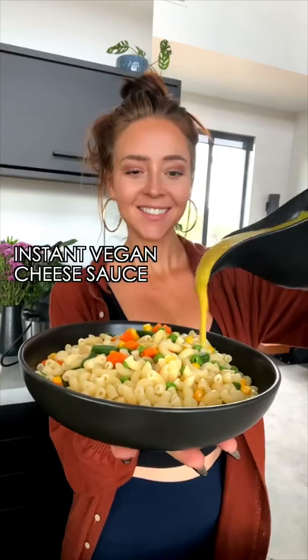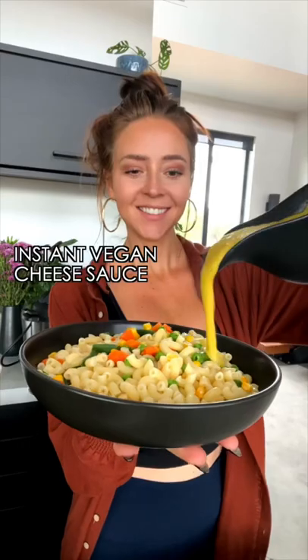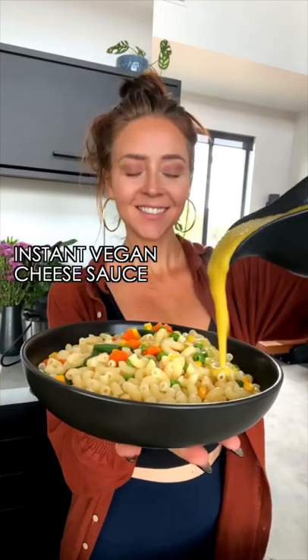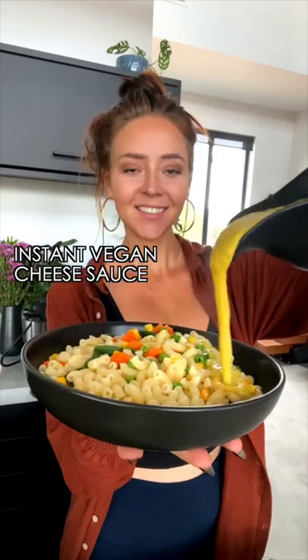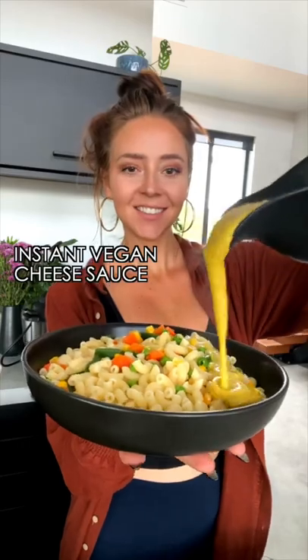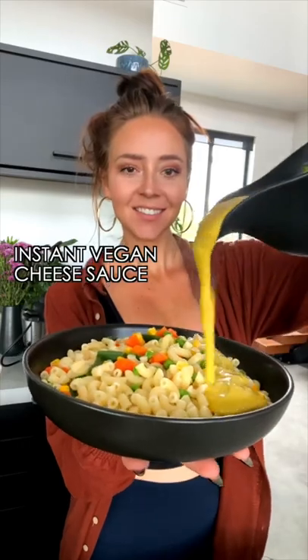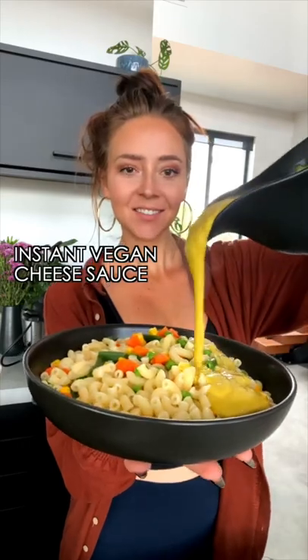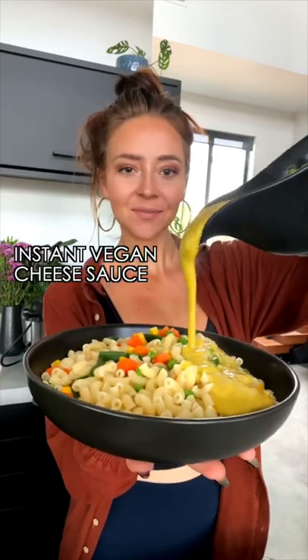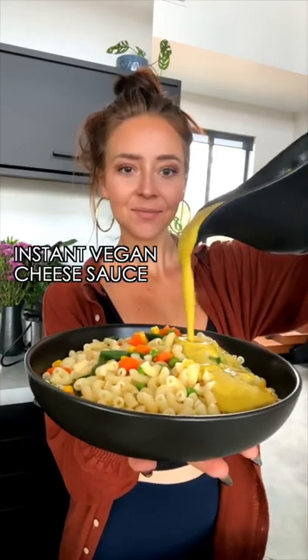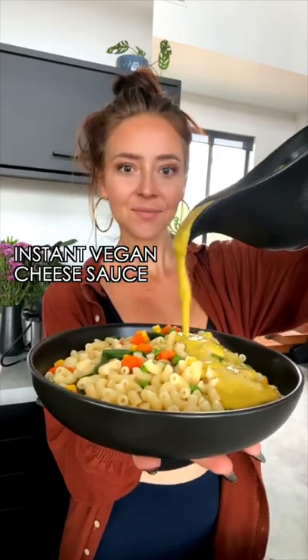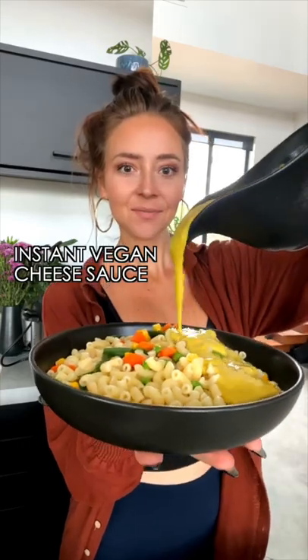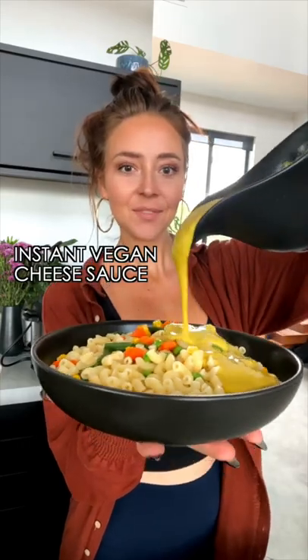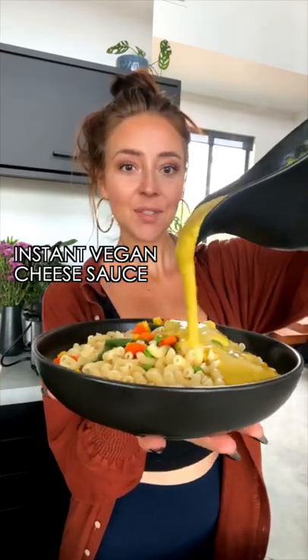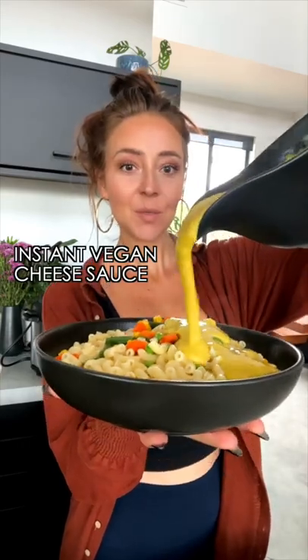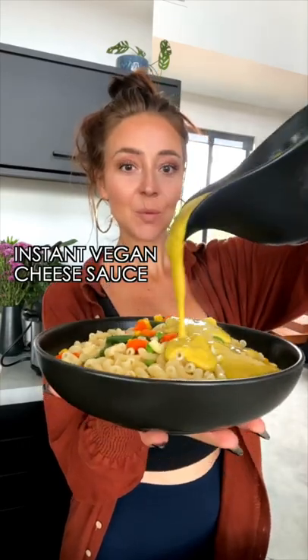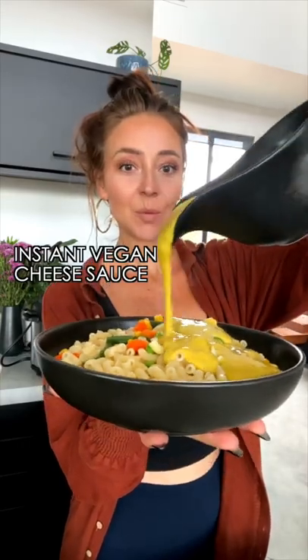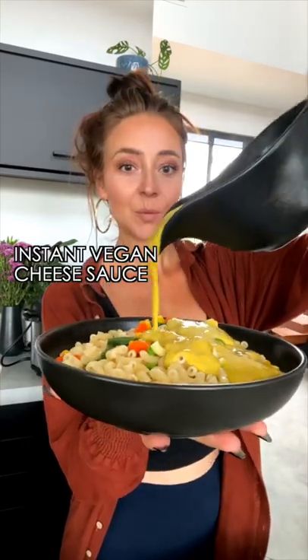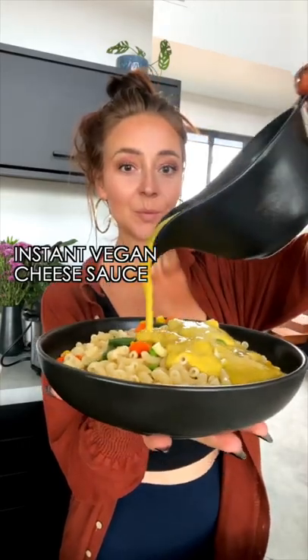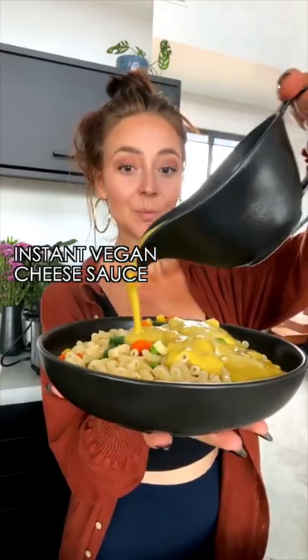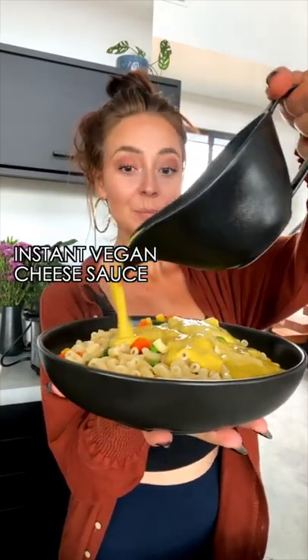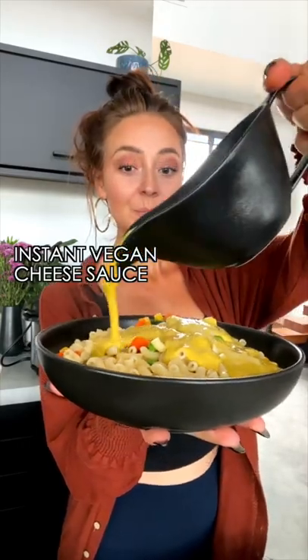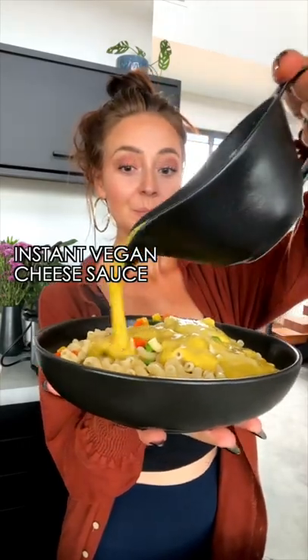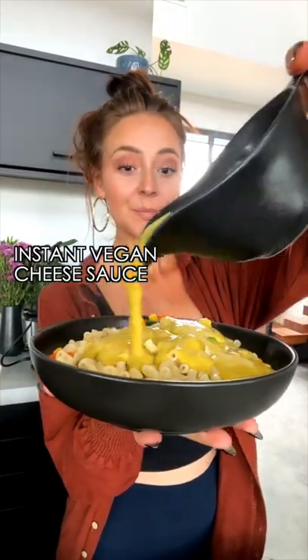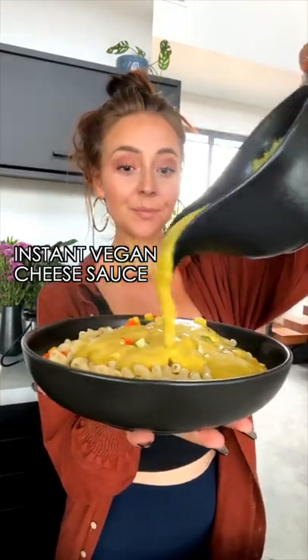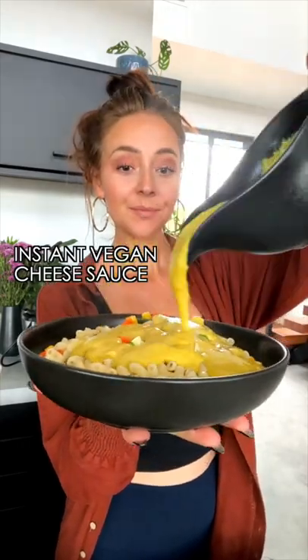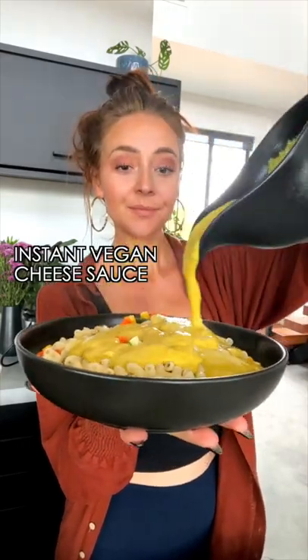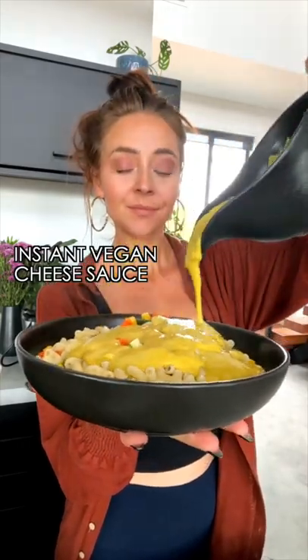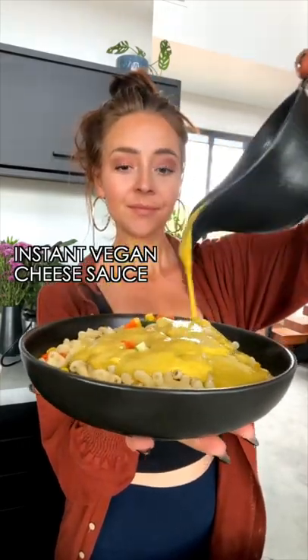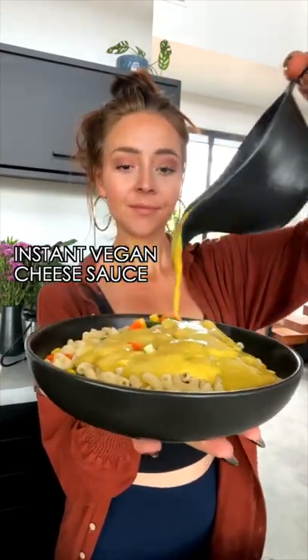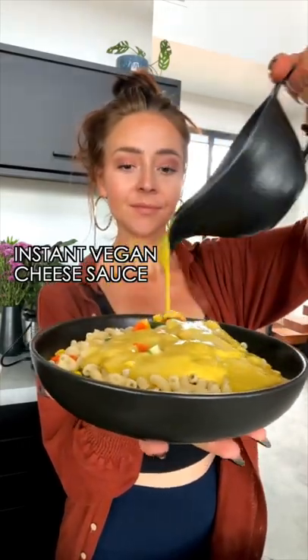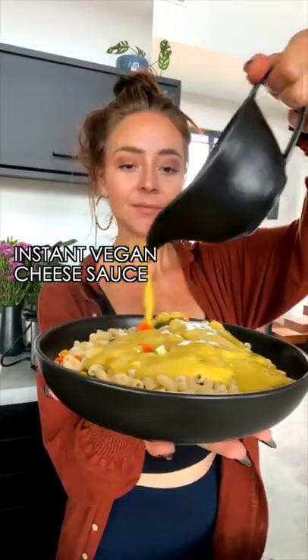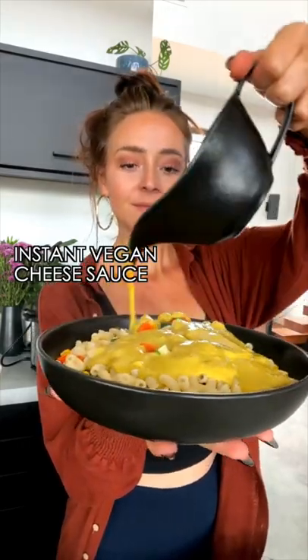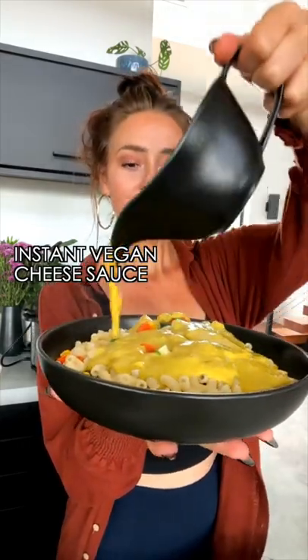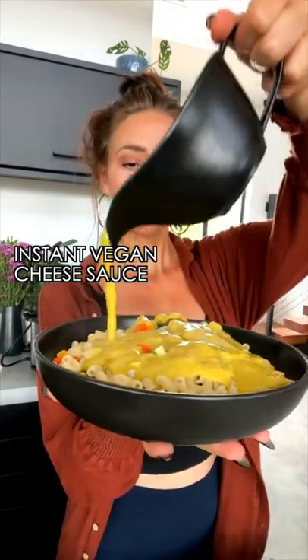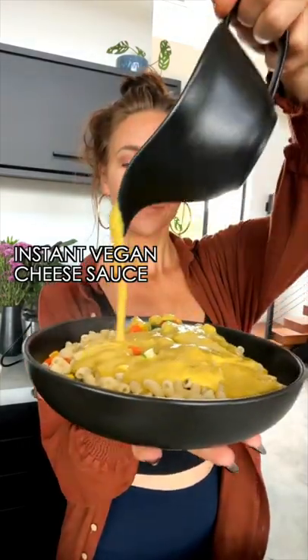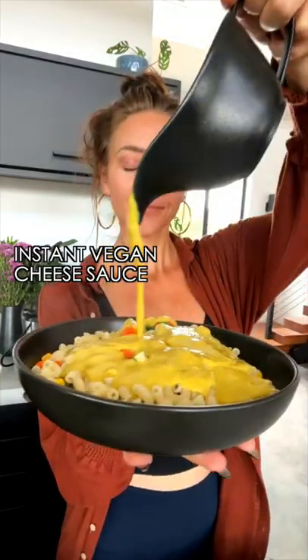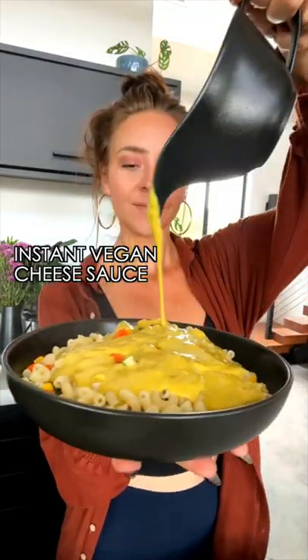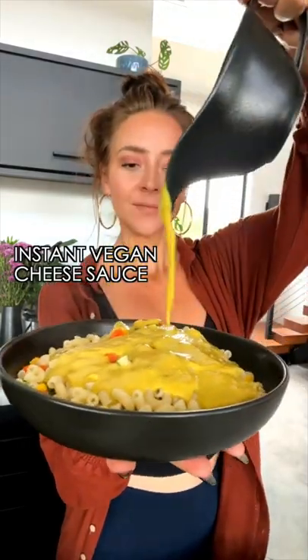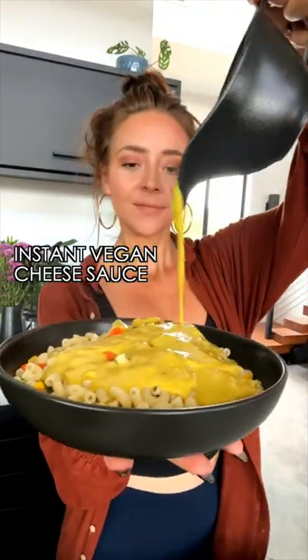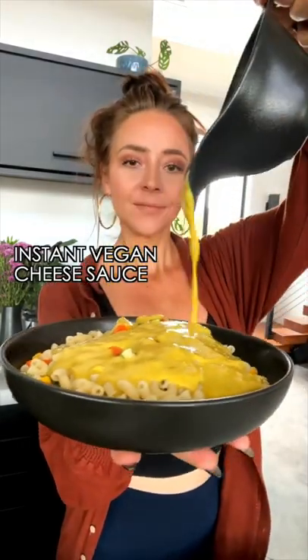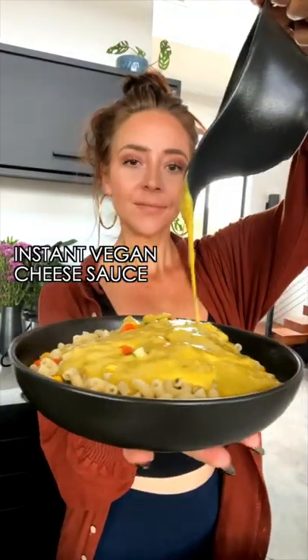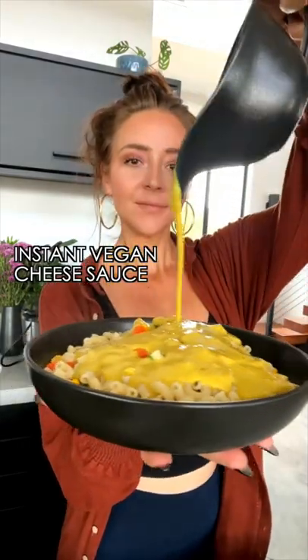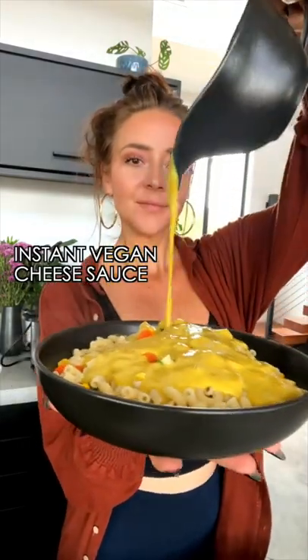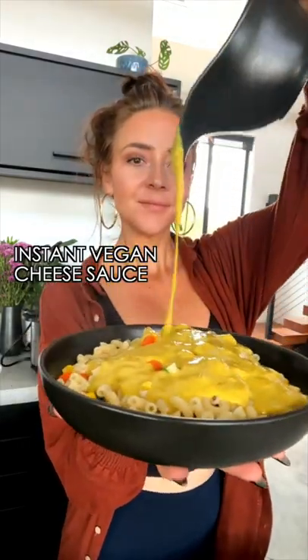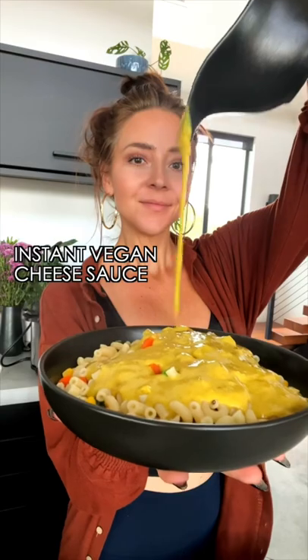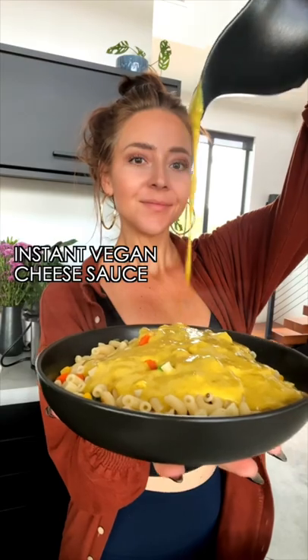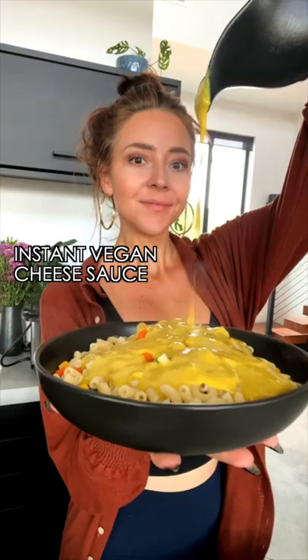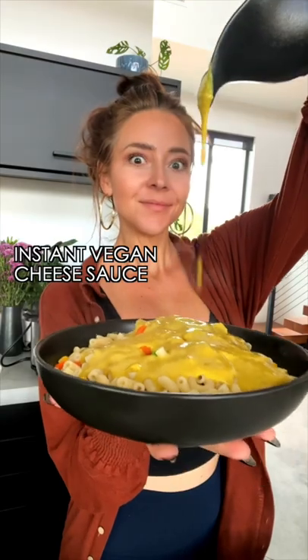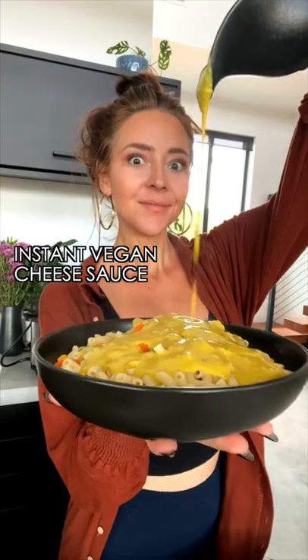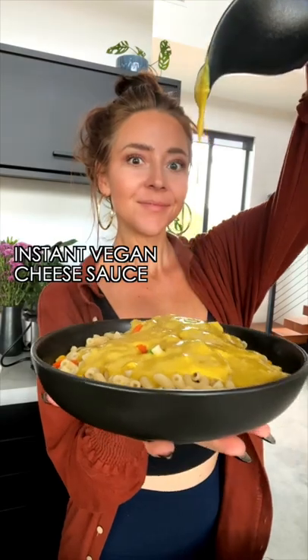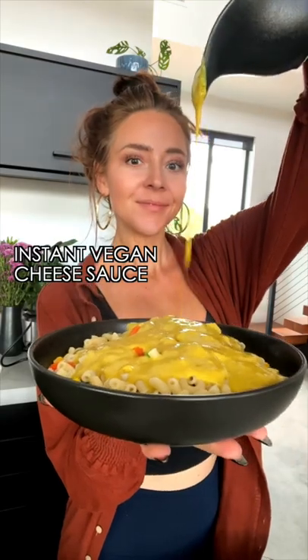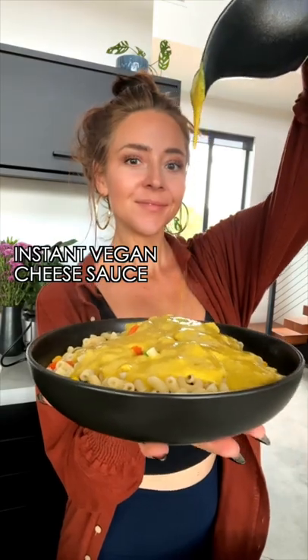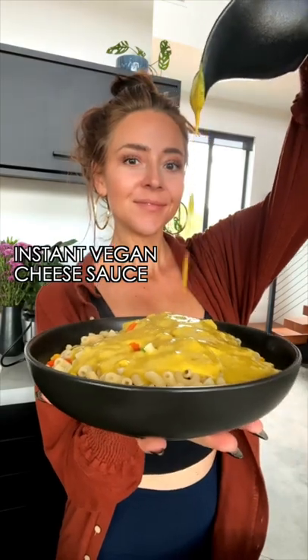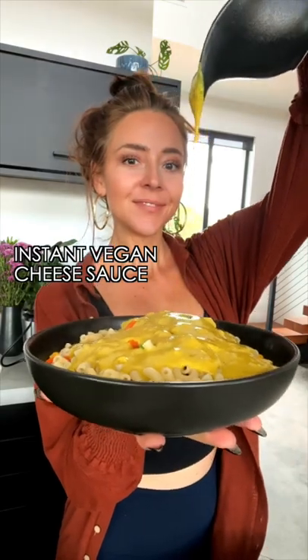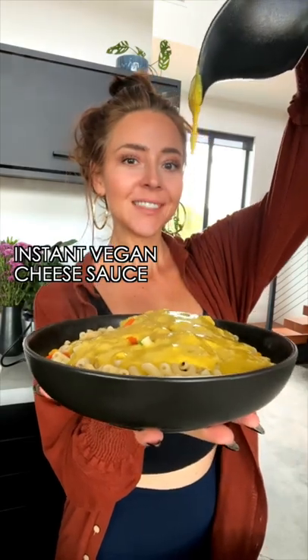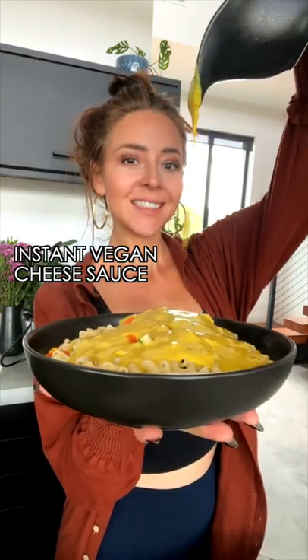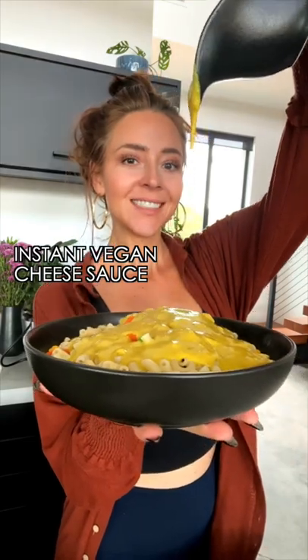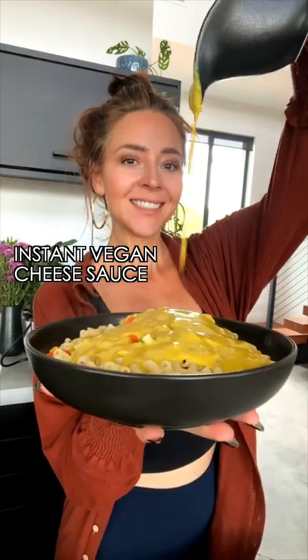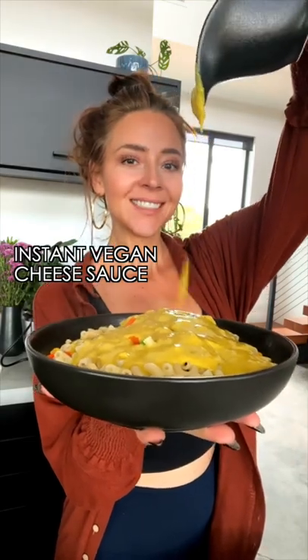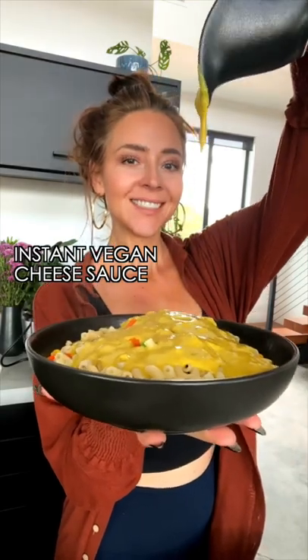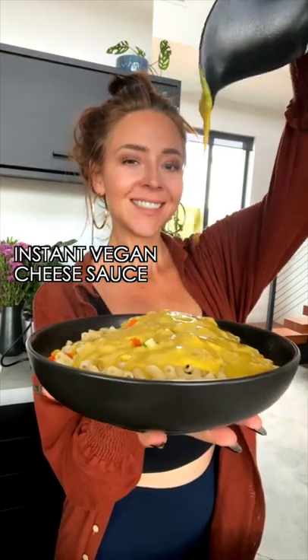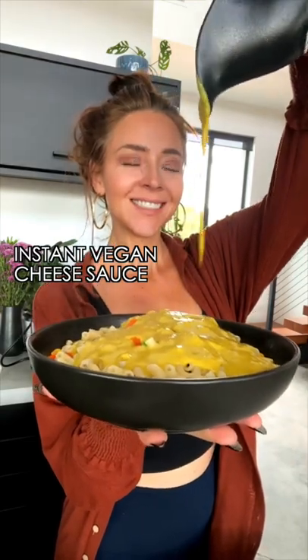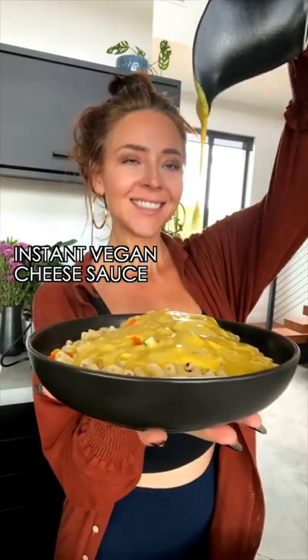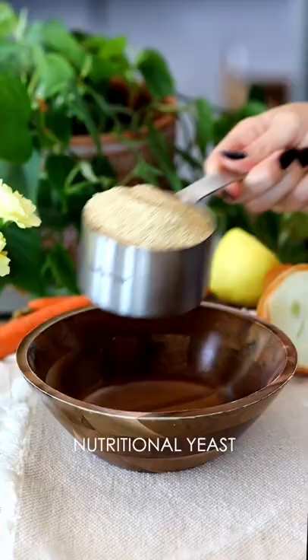Get ready for this one guys. Today we're going to be making instant vegan cheese sauce. You guys love my instant vegan gravy so much, so today we're making cheese sauce.